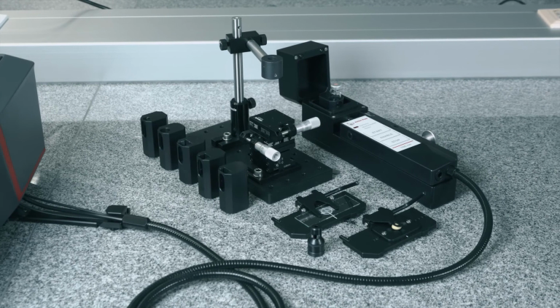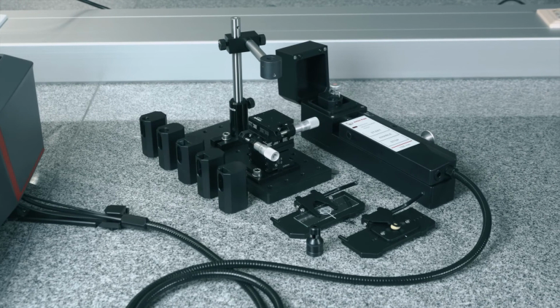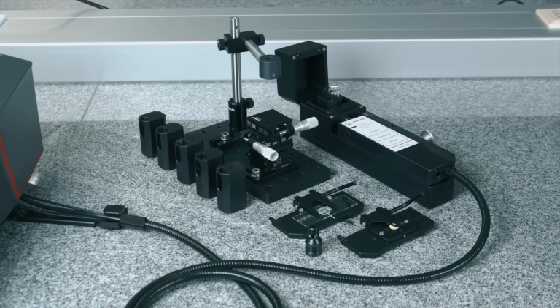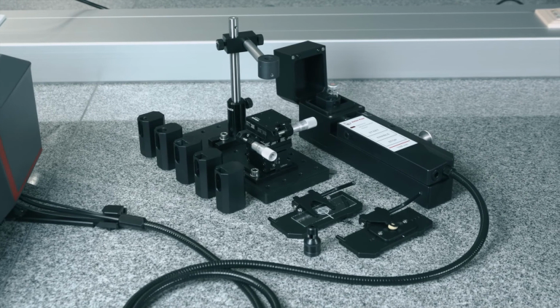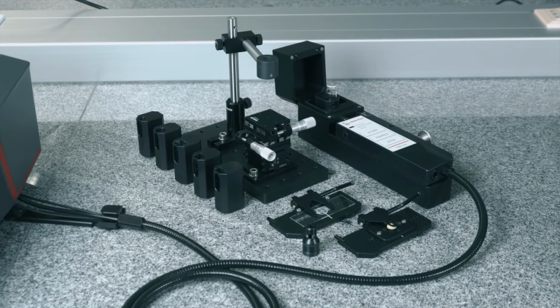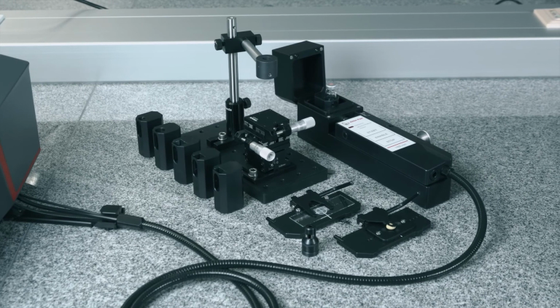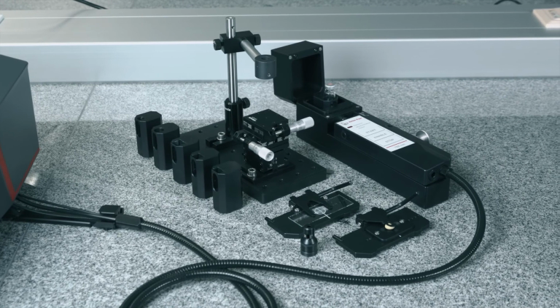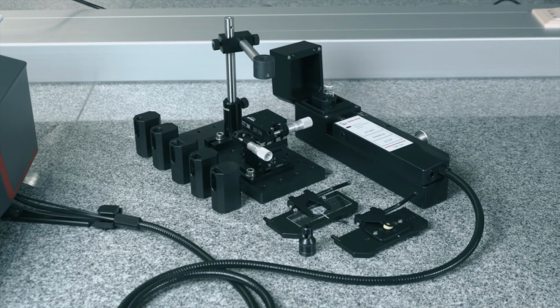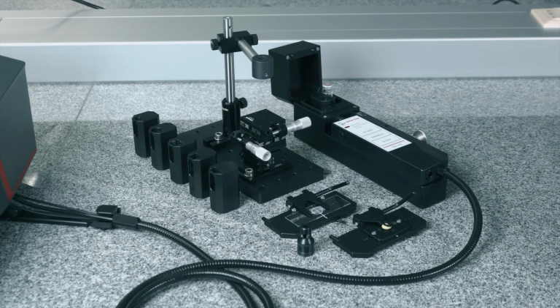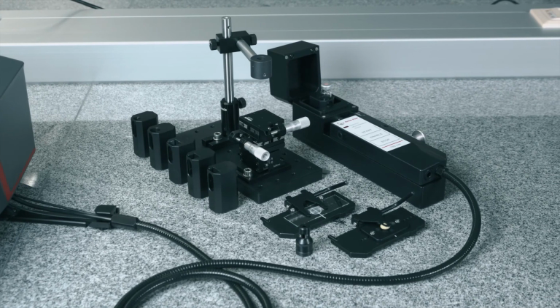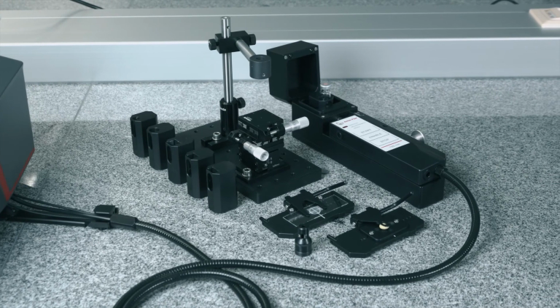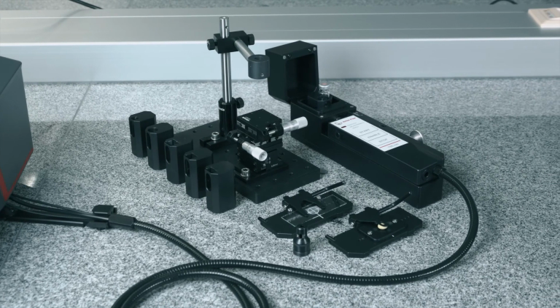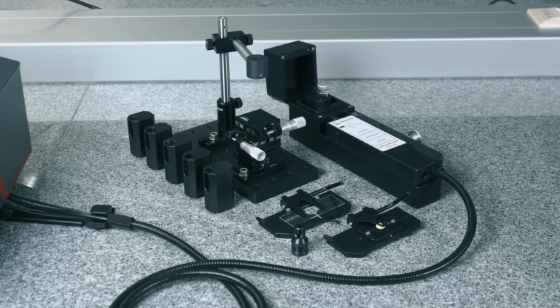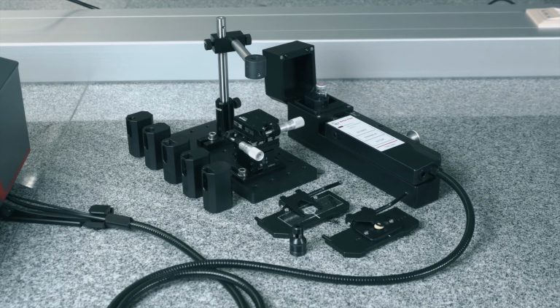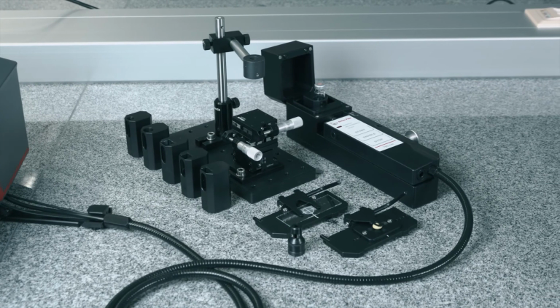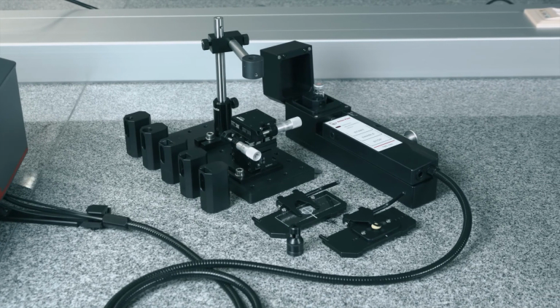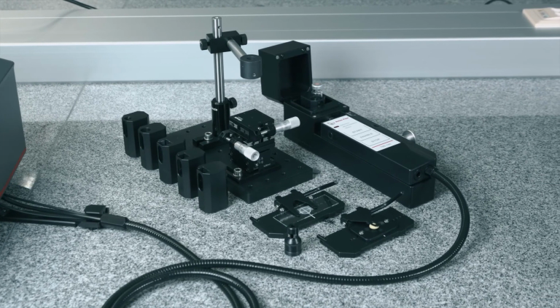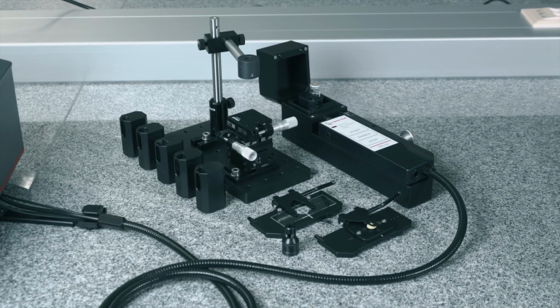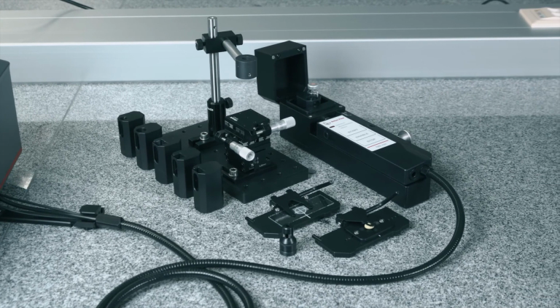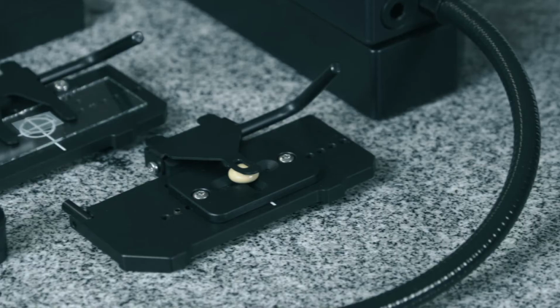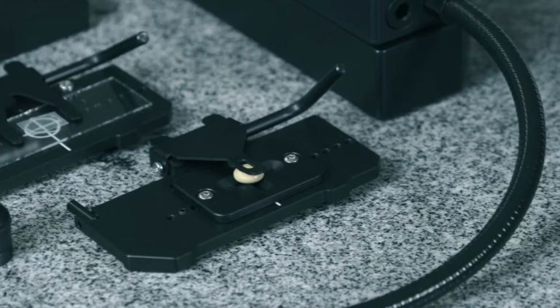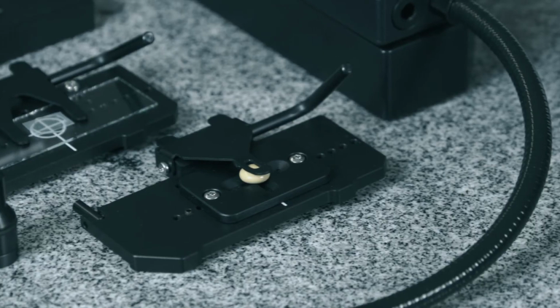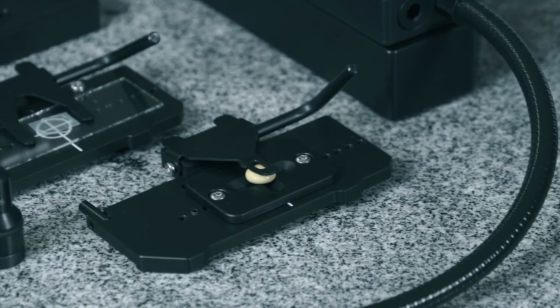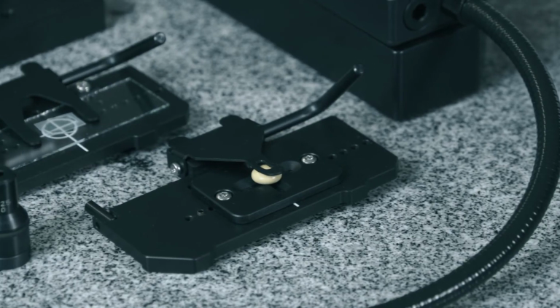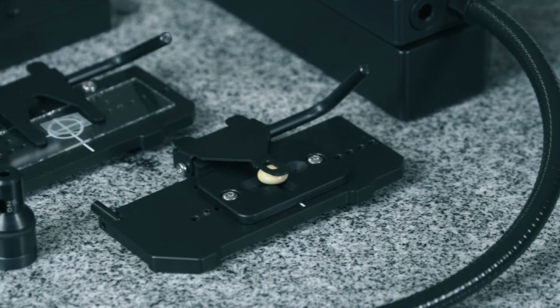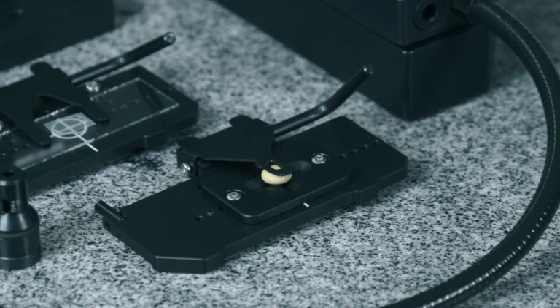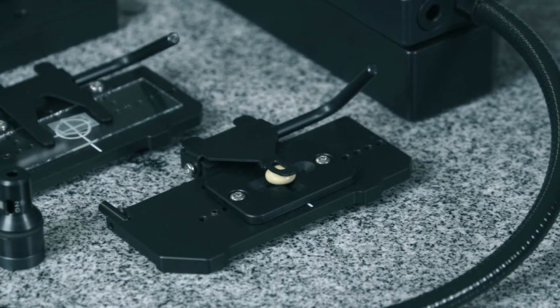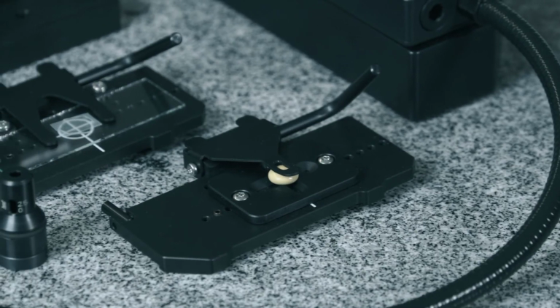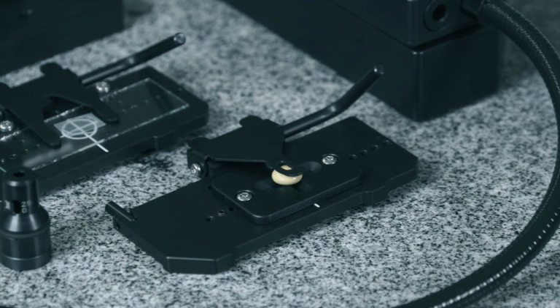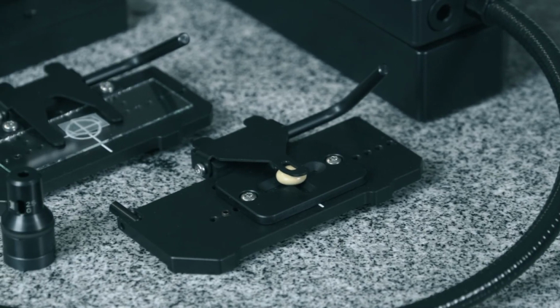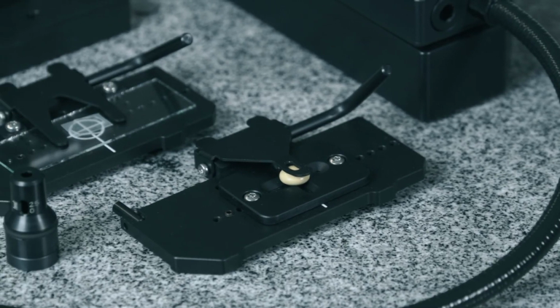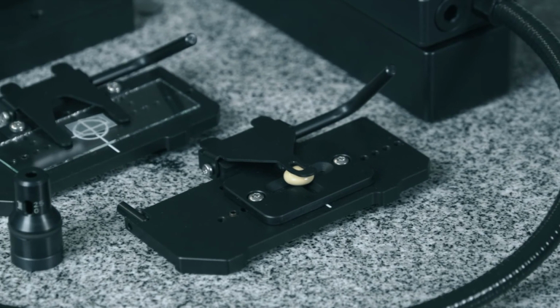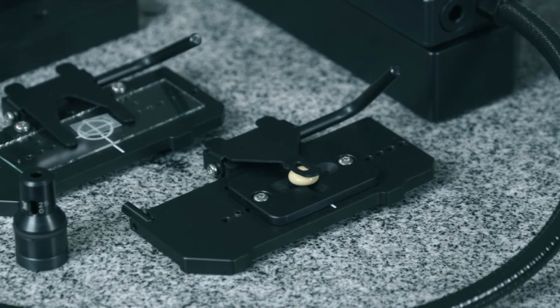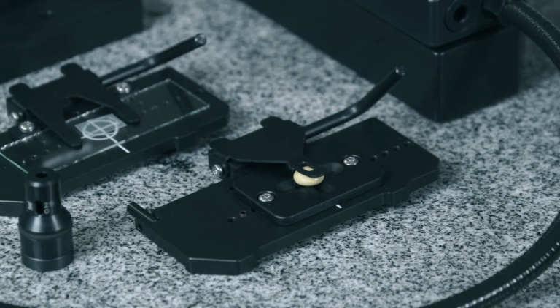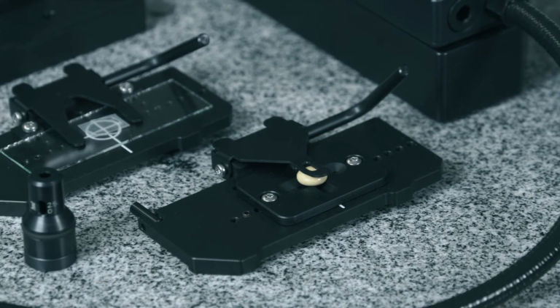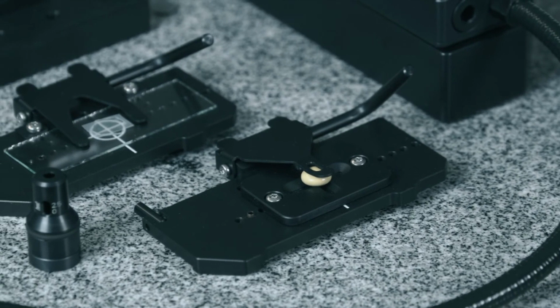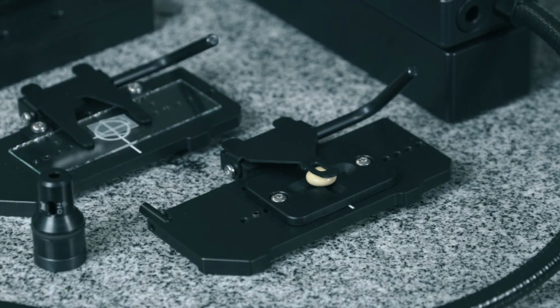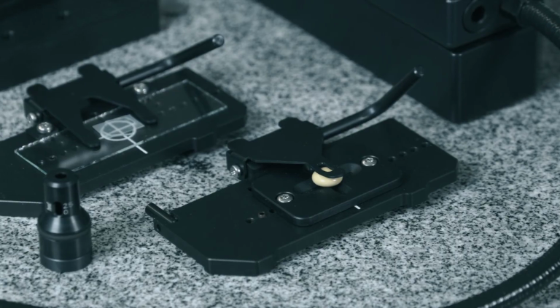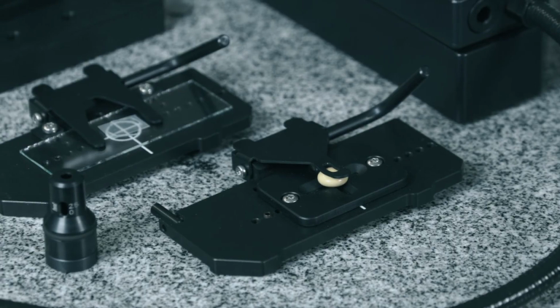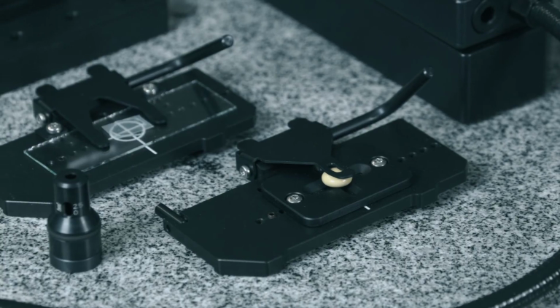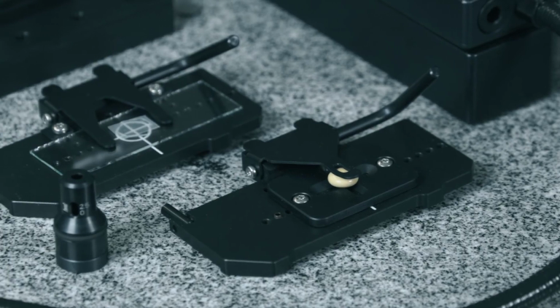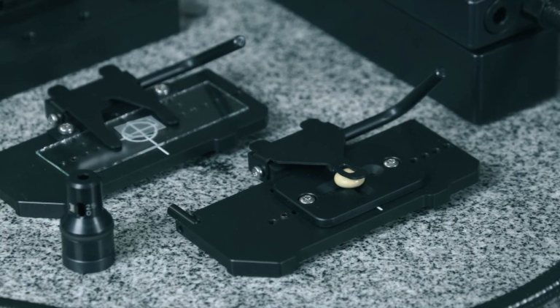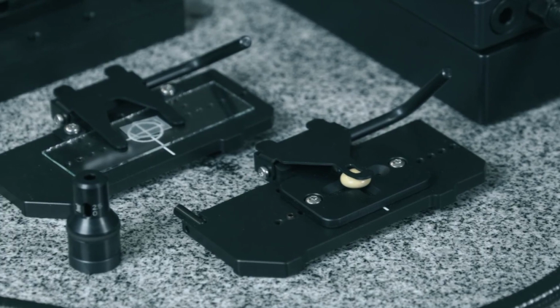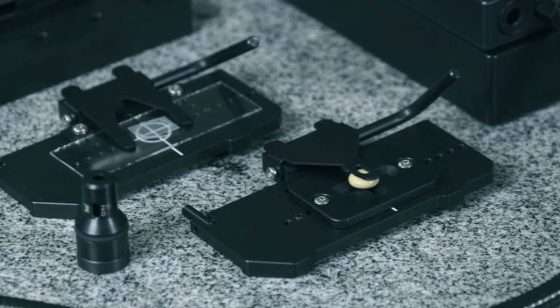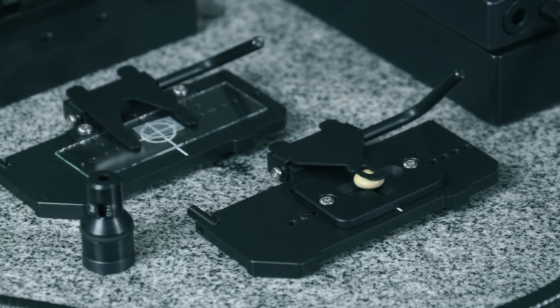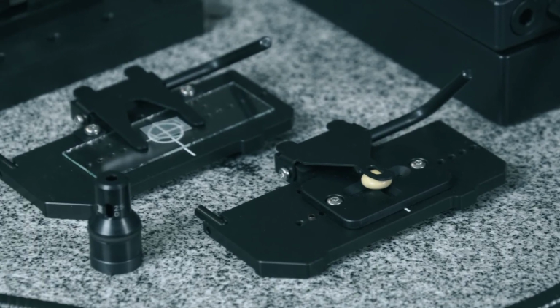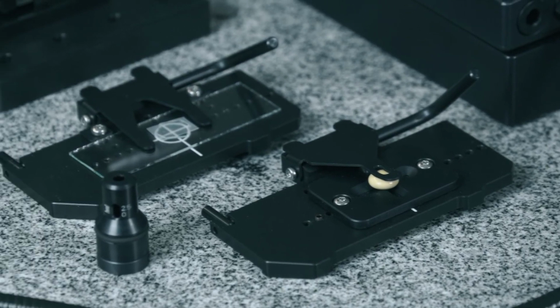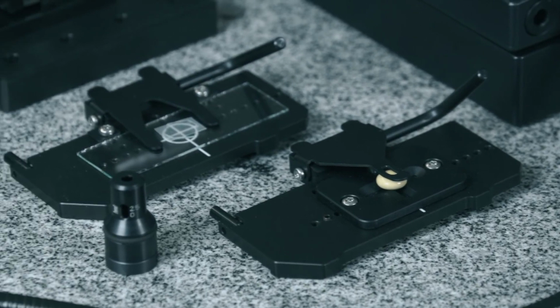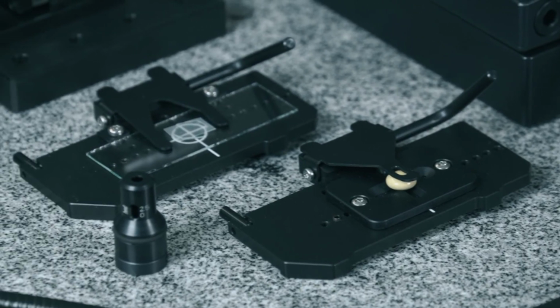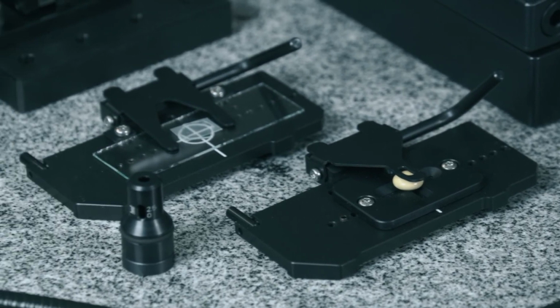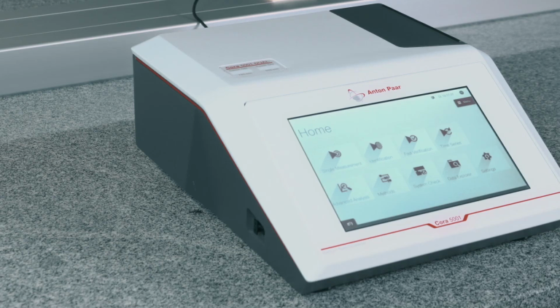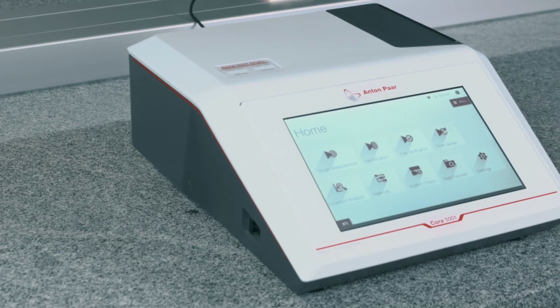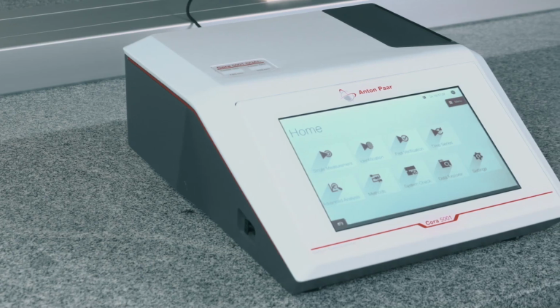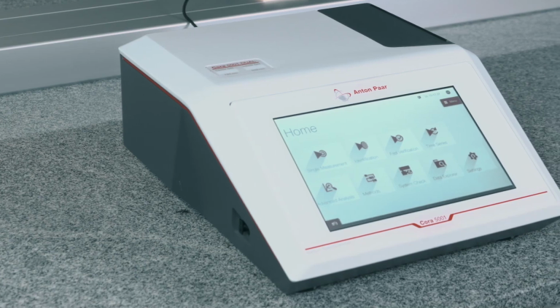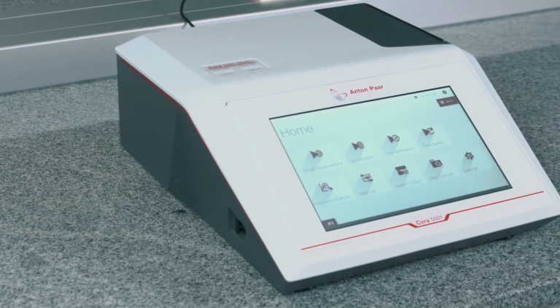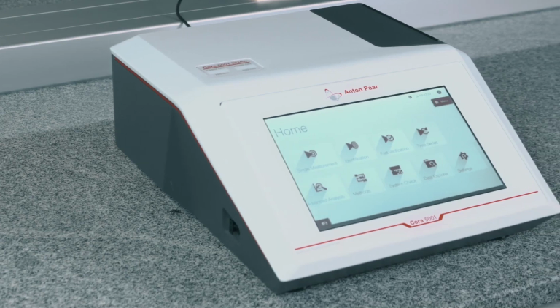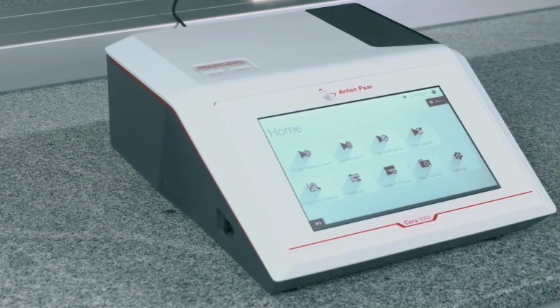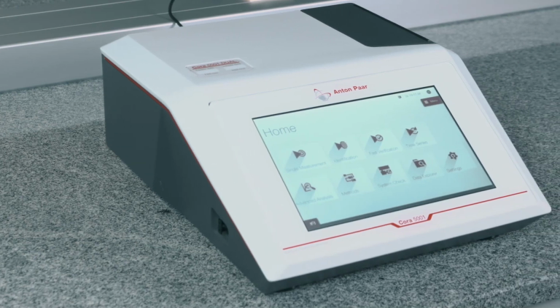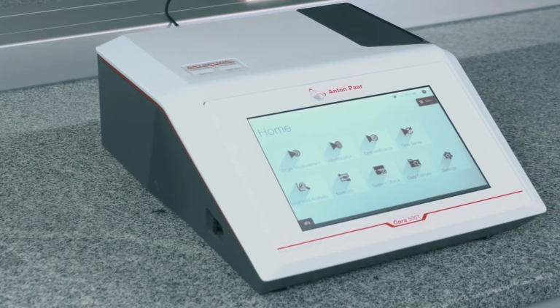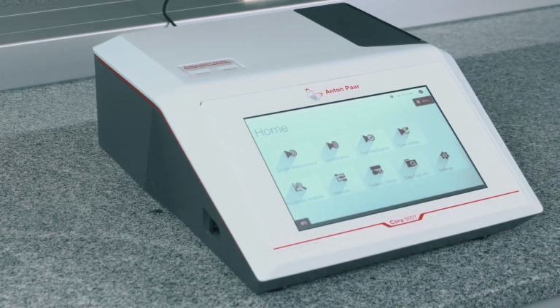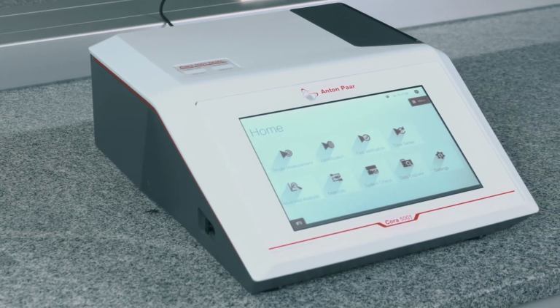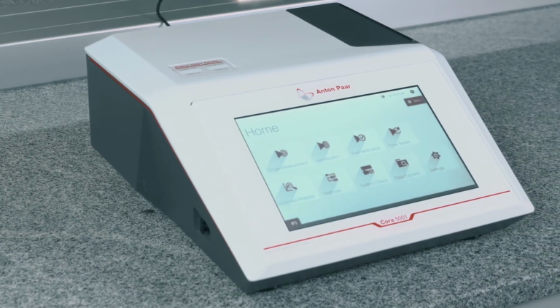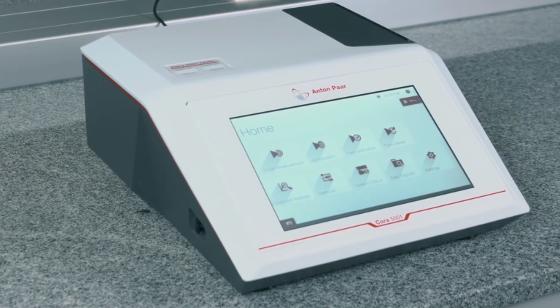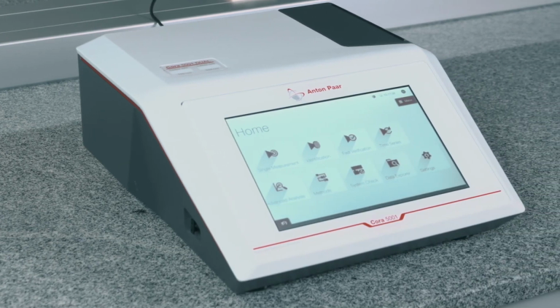Cora 5001: scan, match, result. Find out more at antonpaar.com.